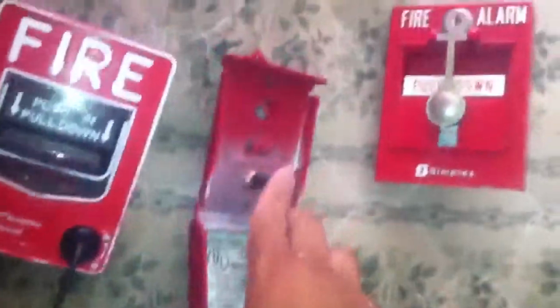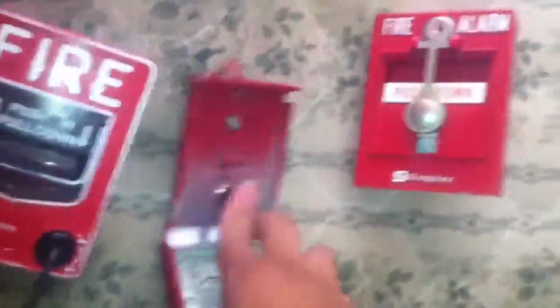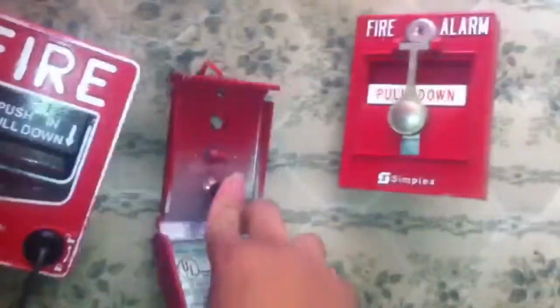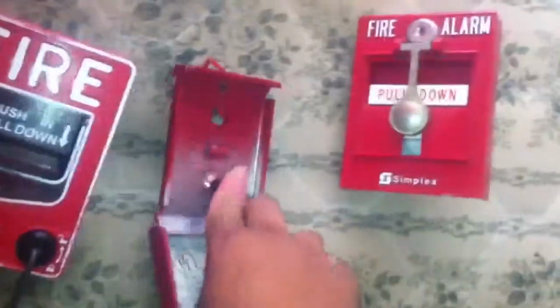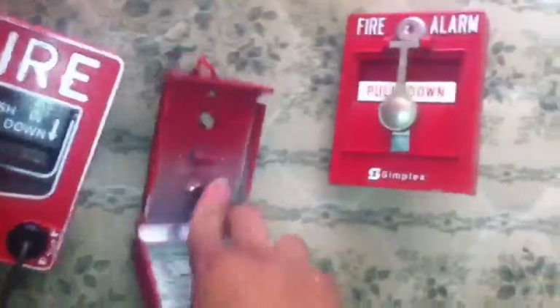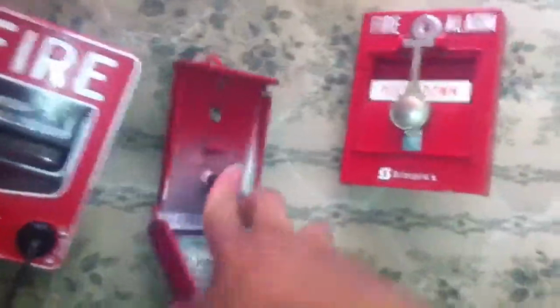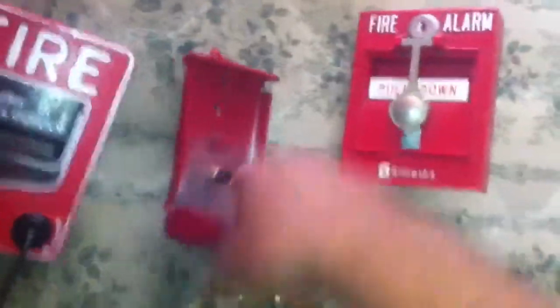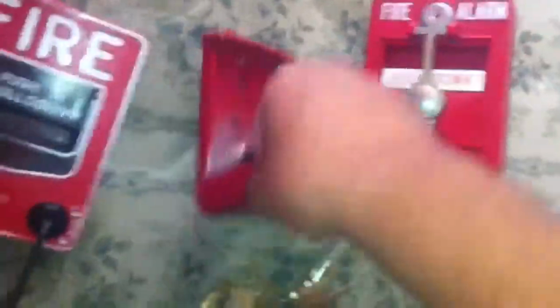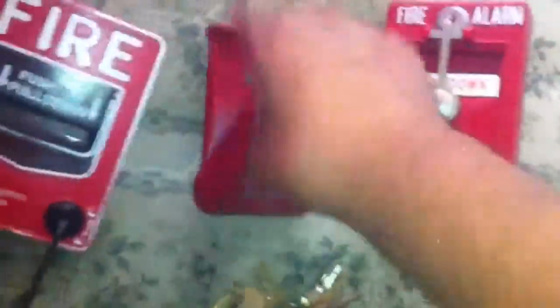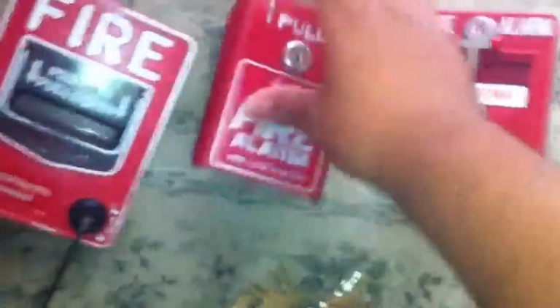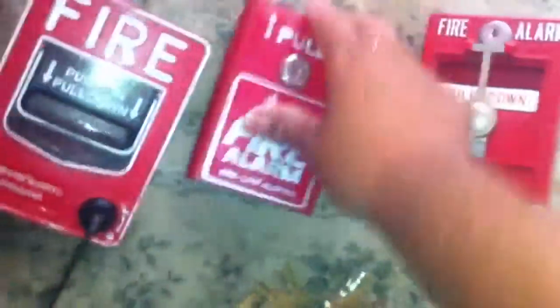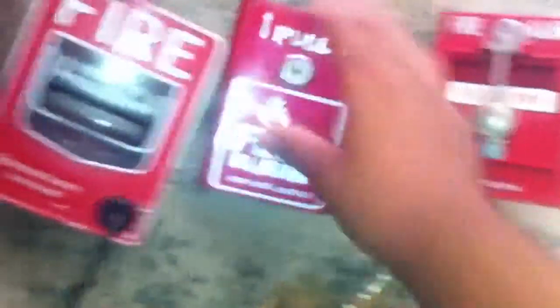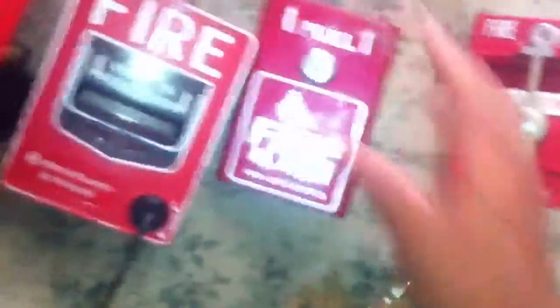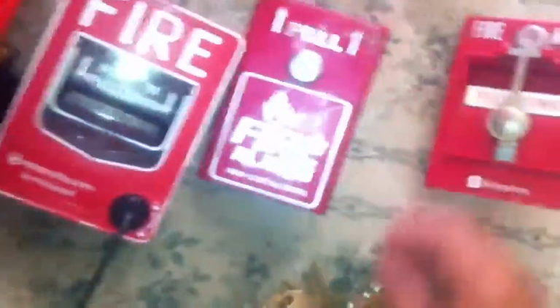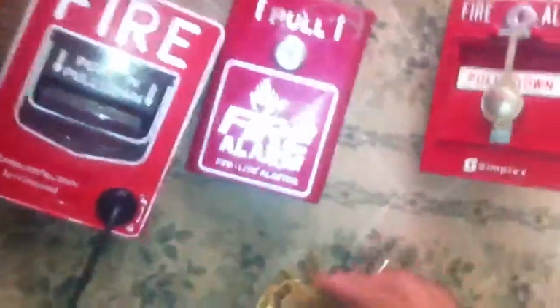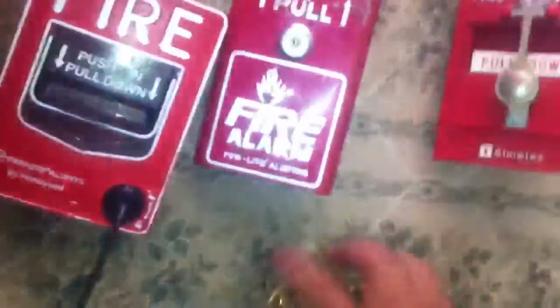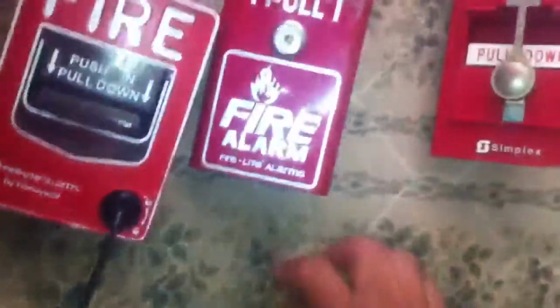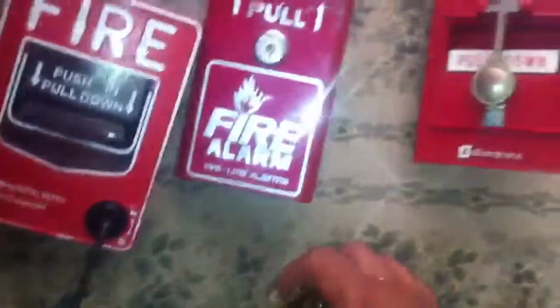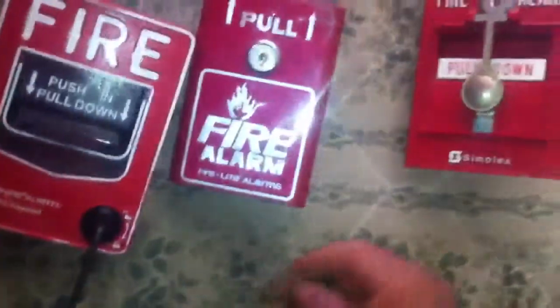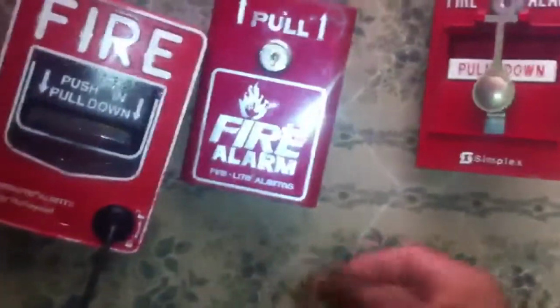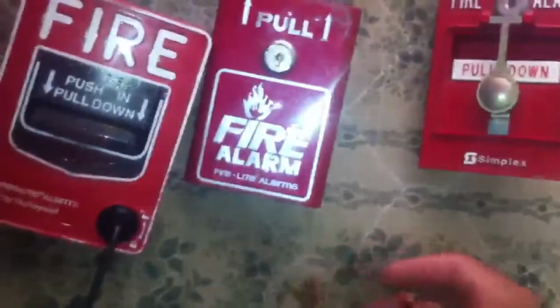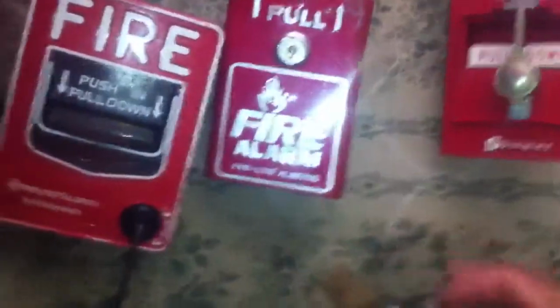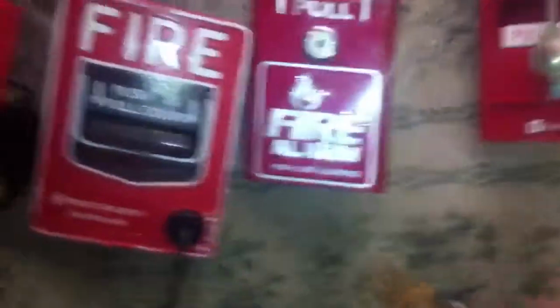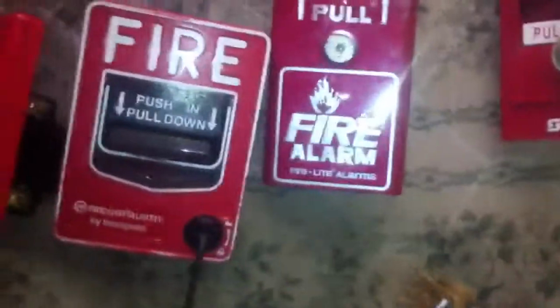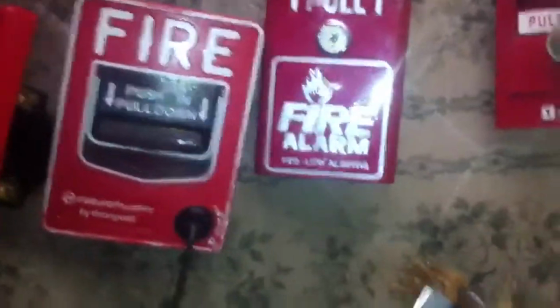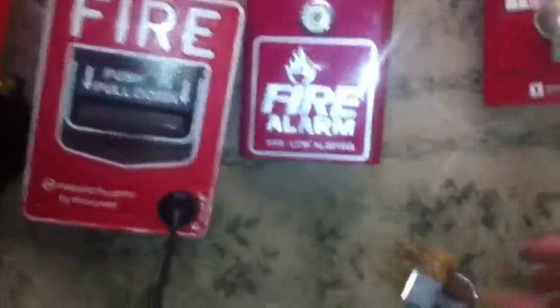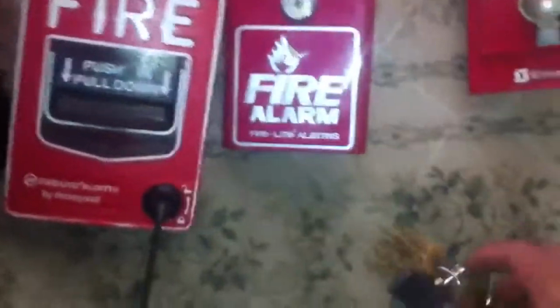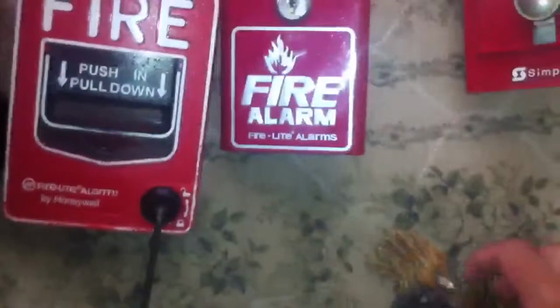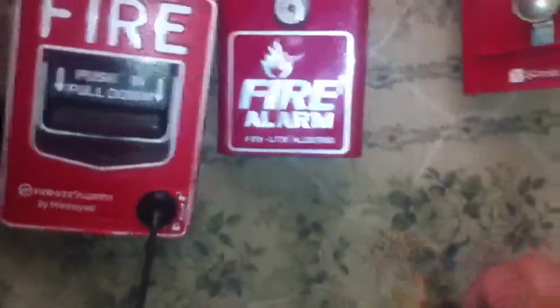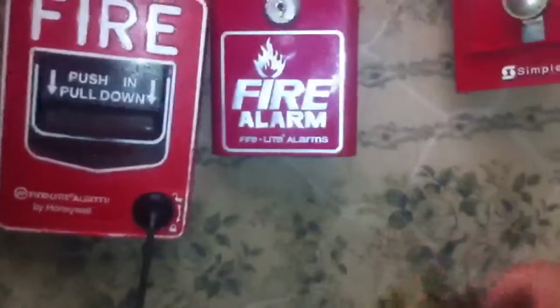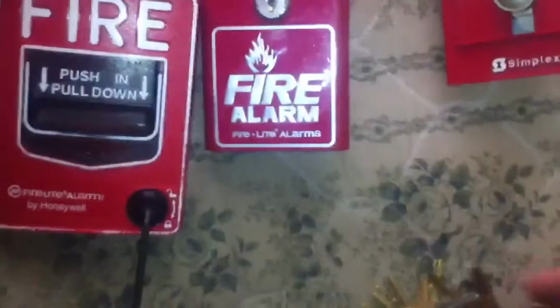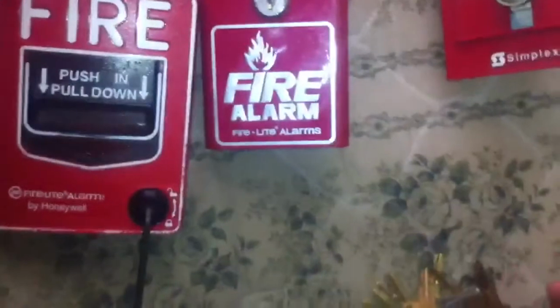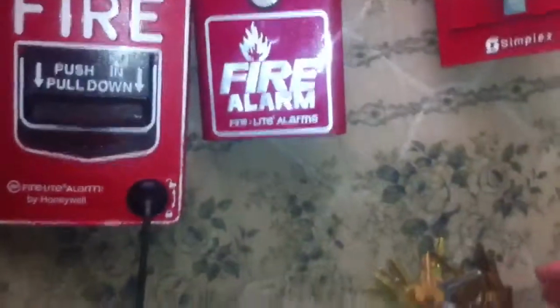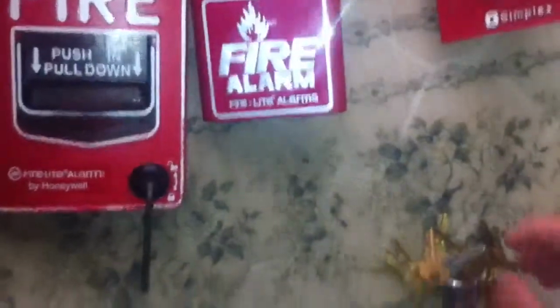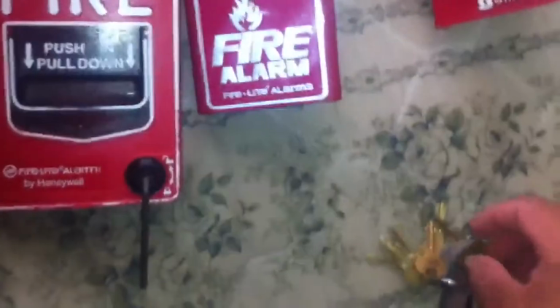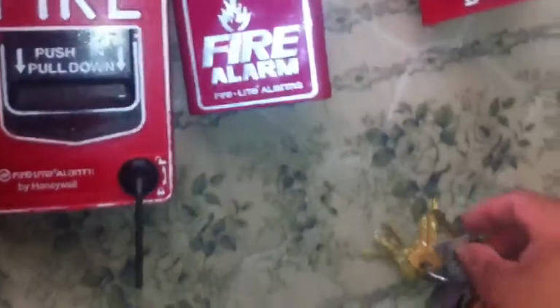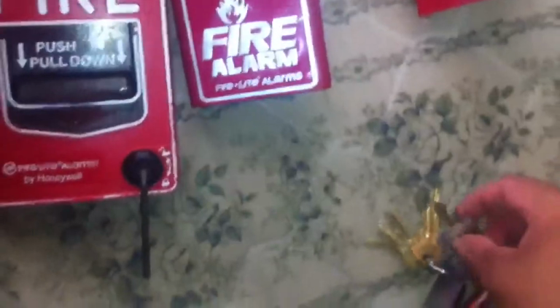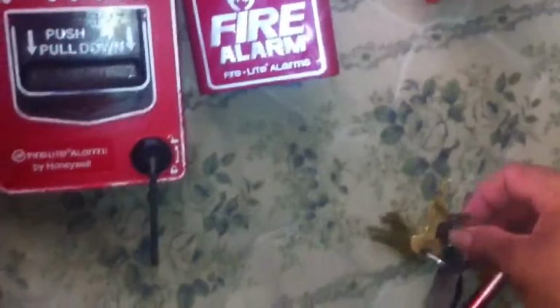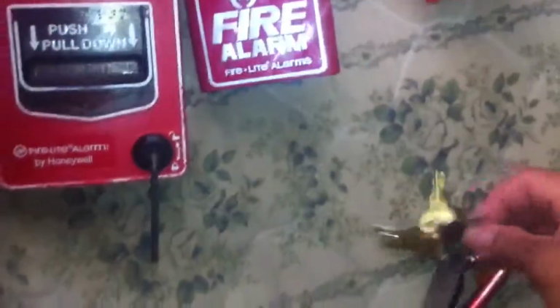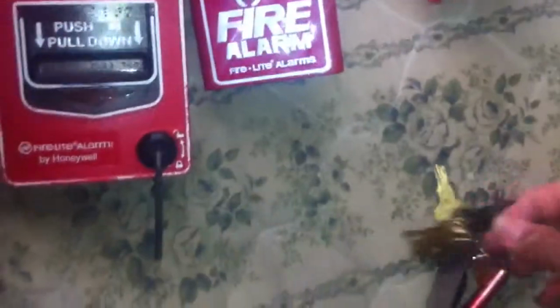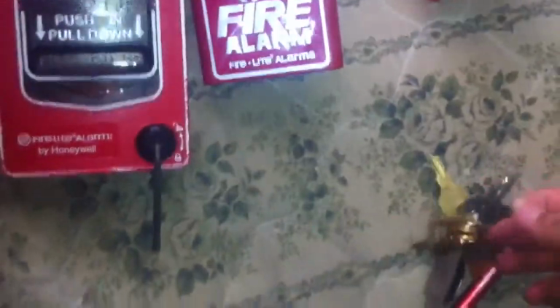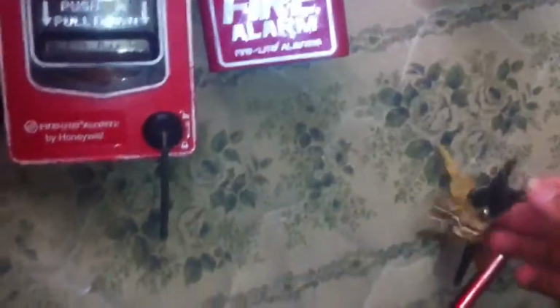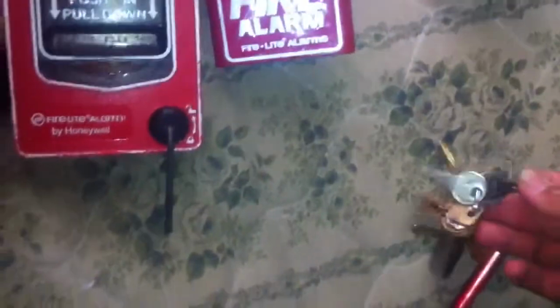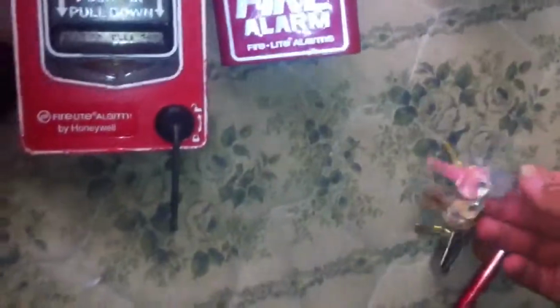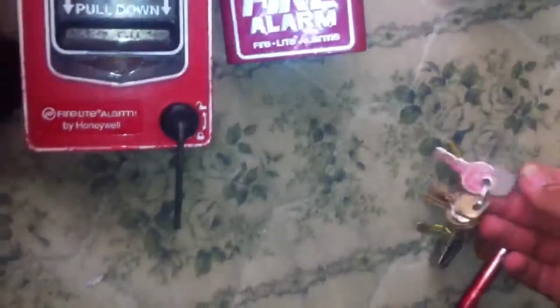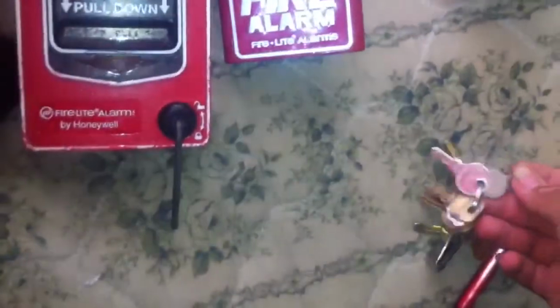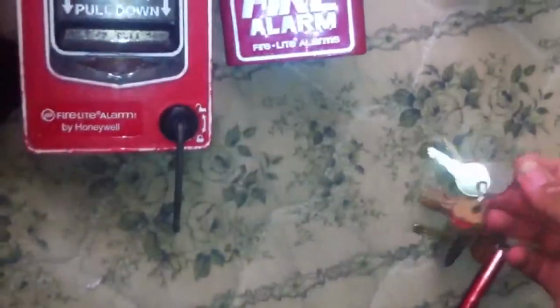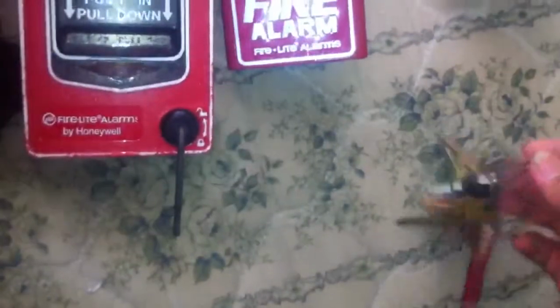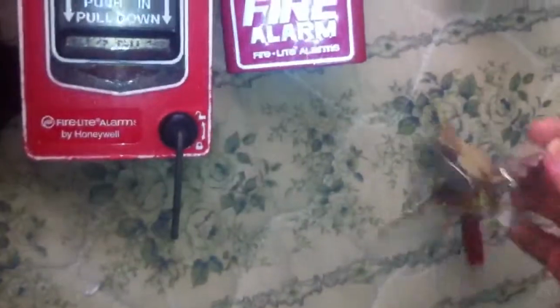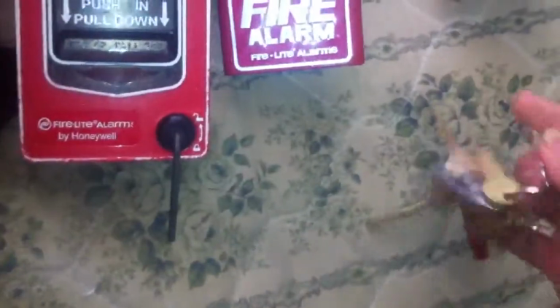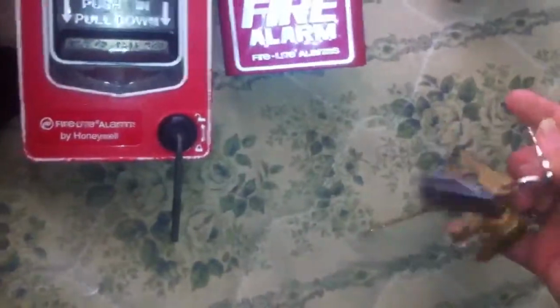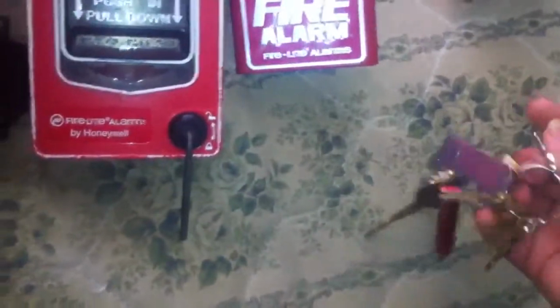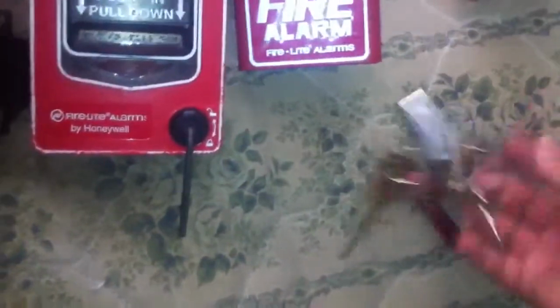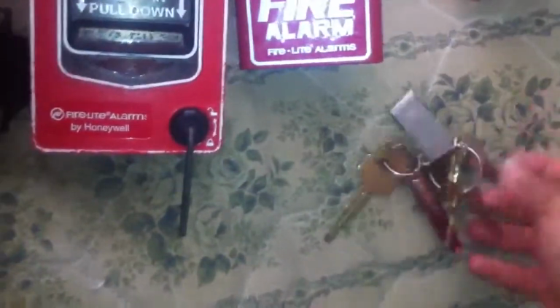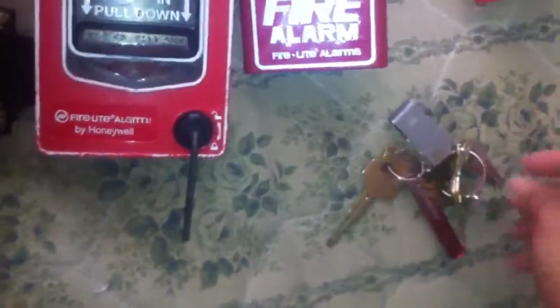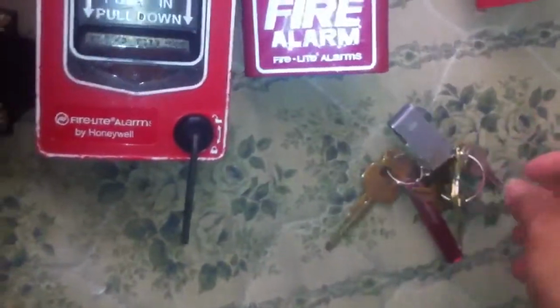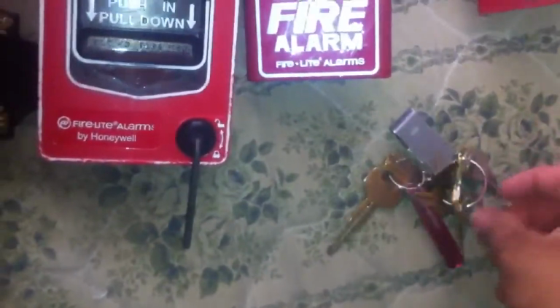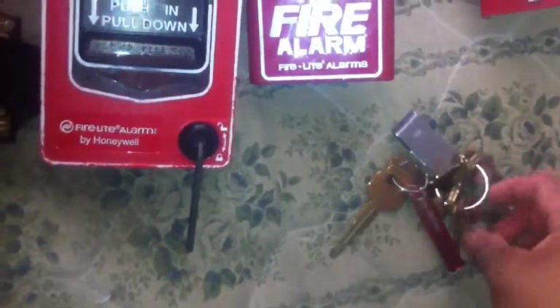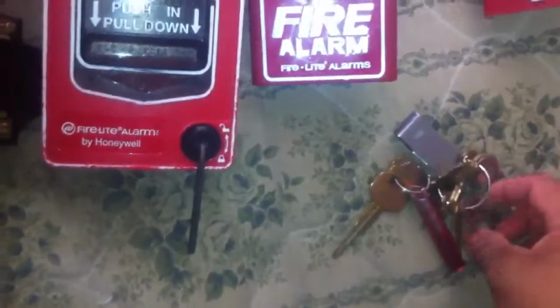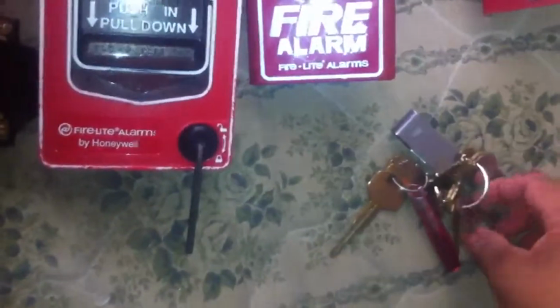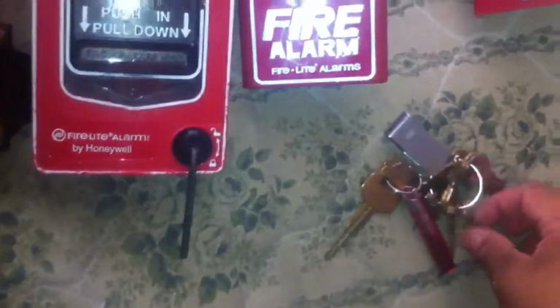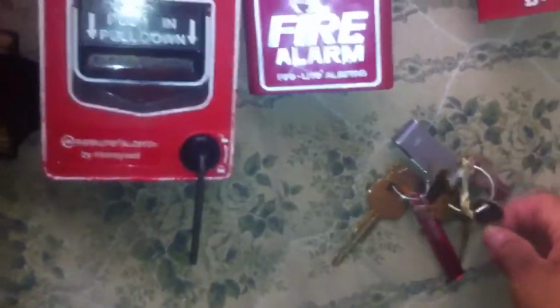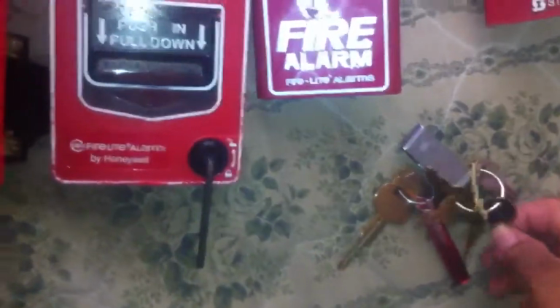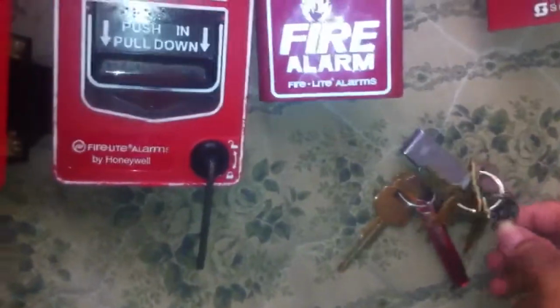Trying to make this quick — my phone is getting low on memory.